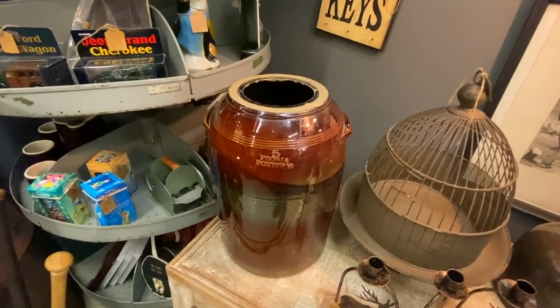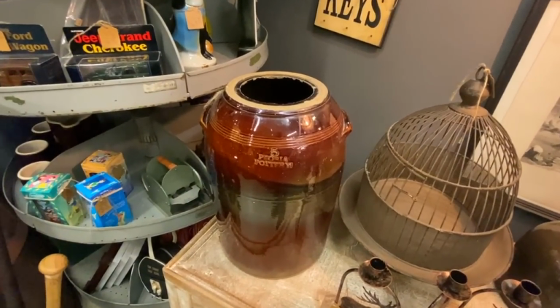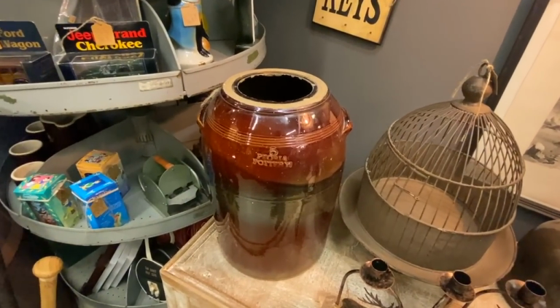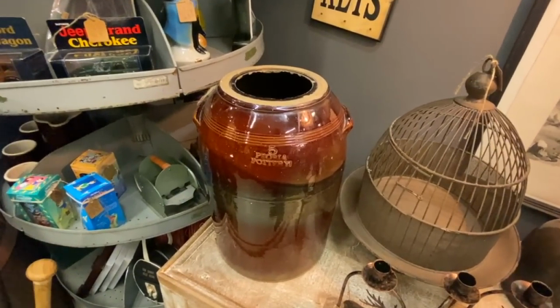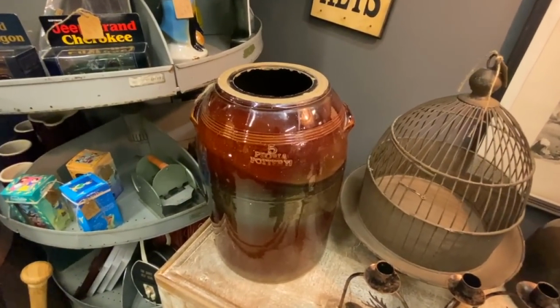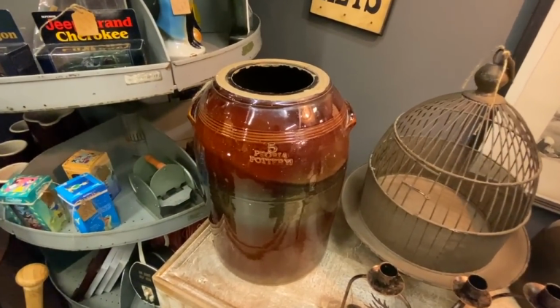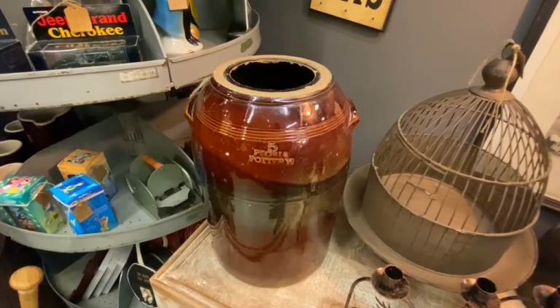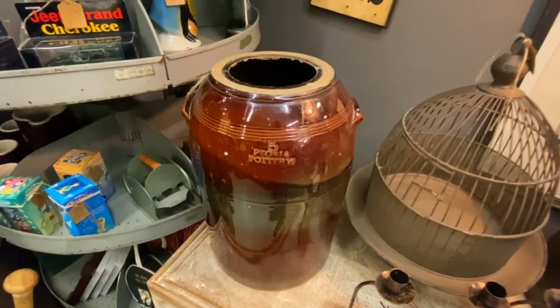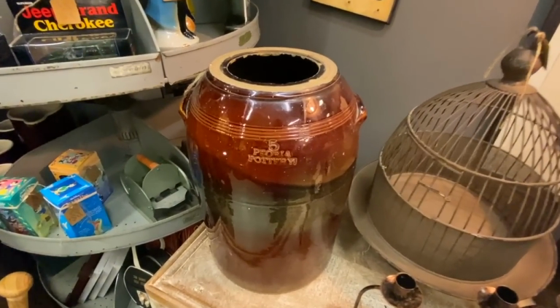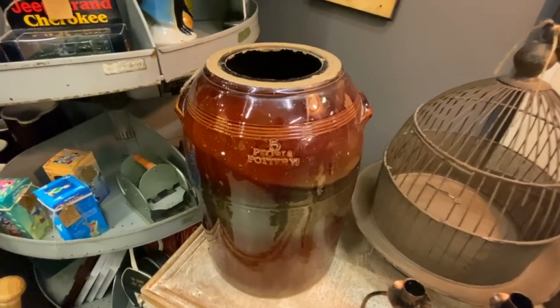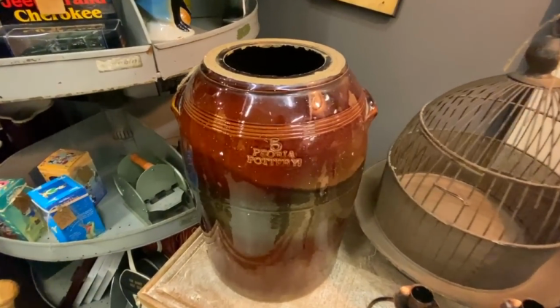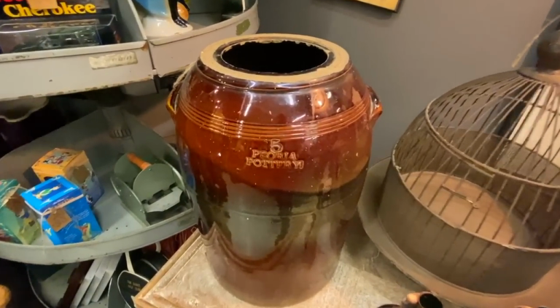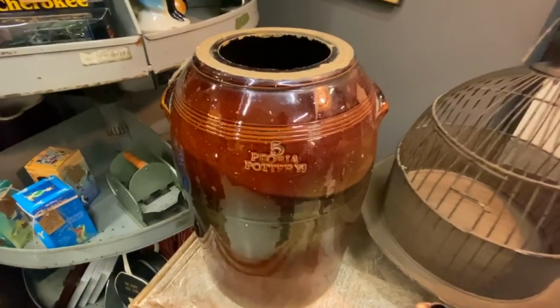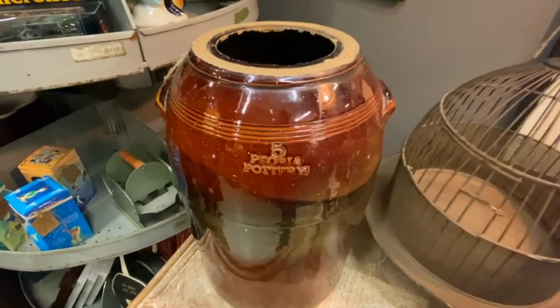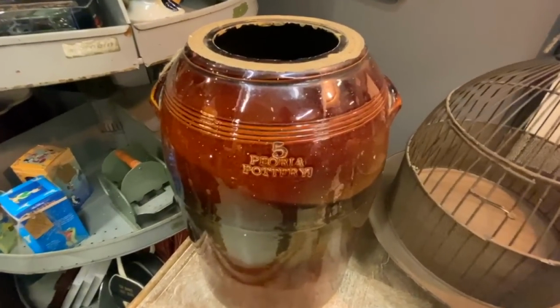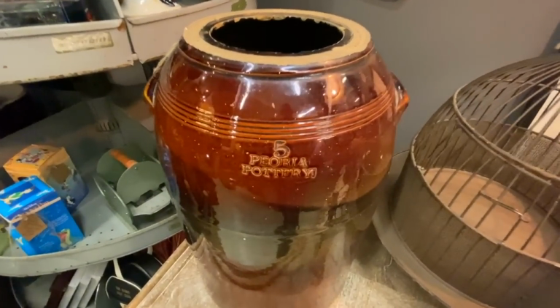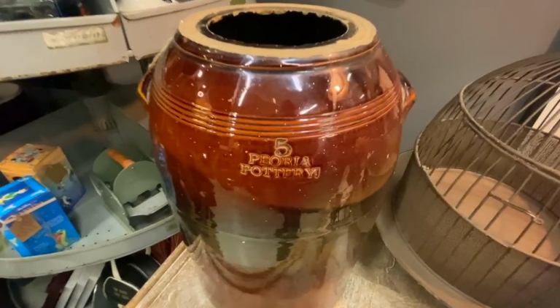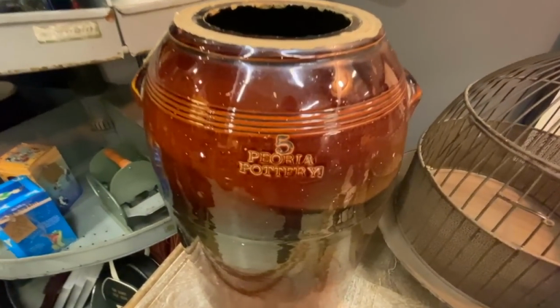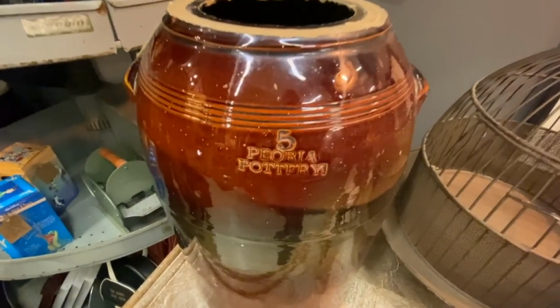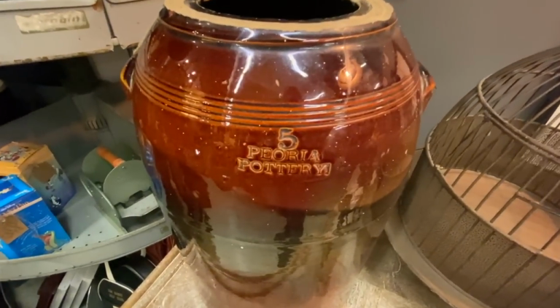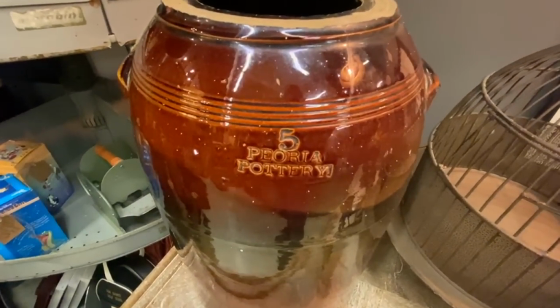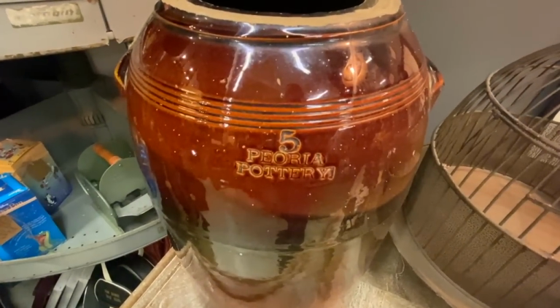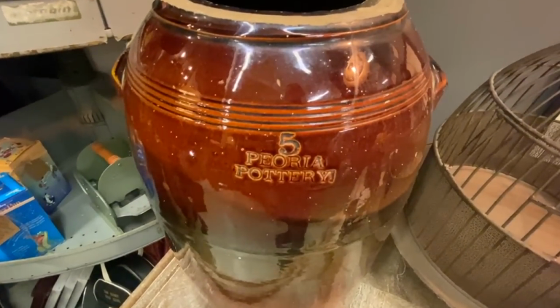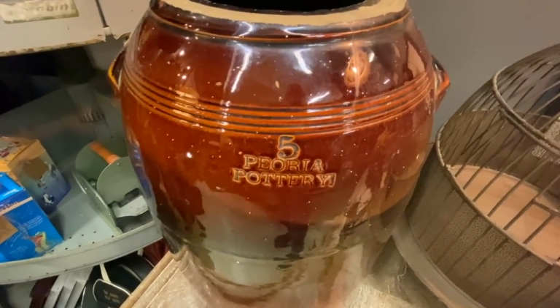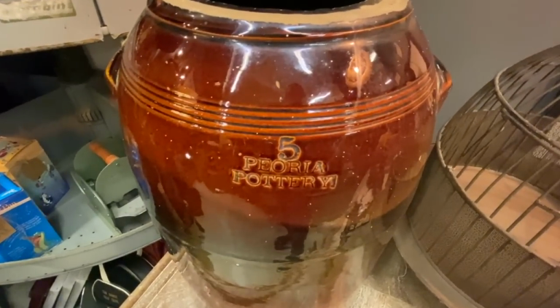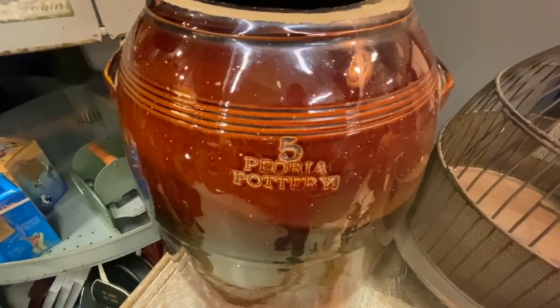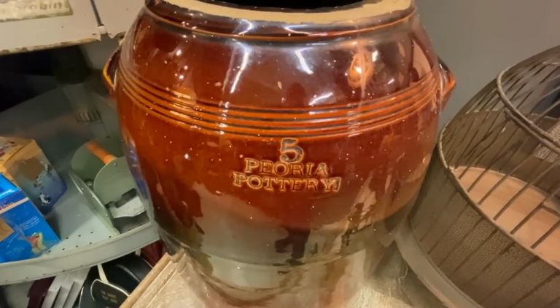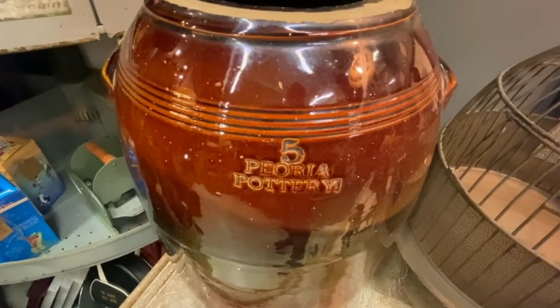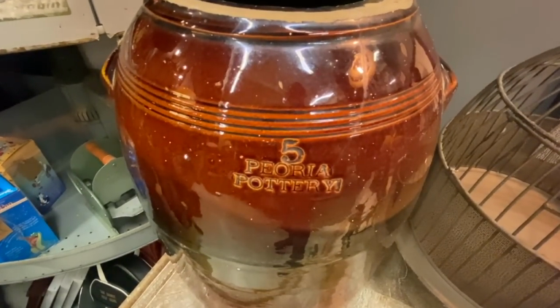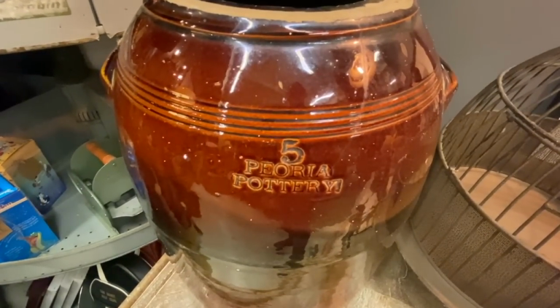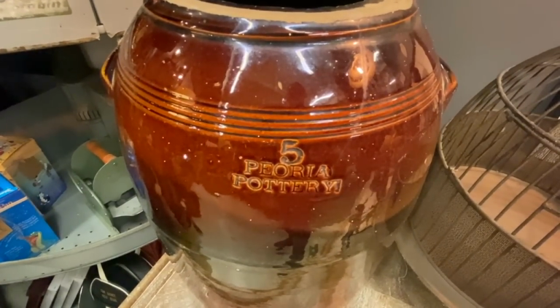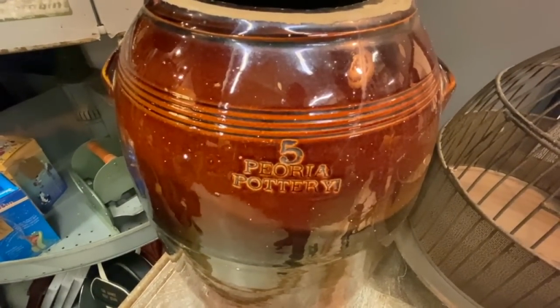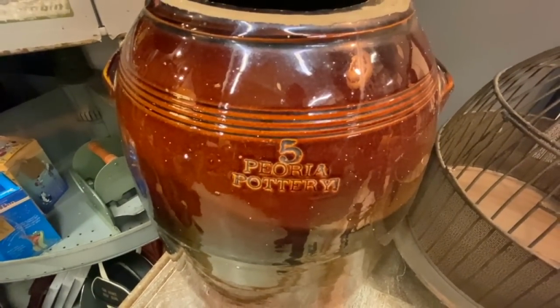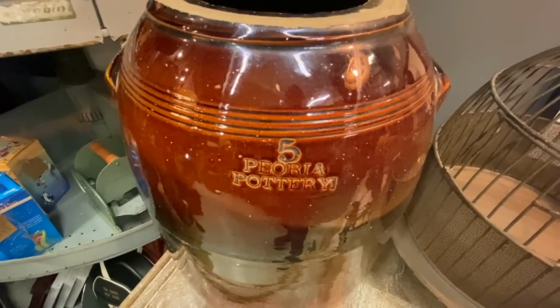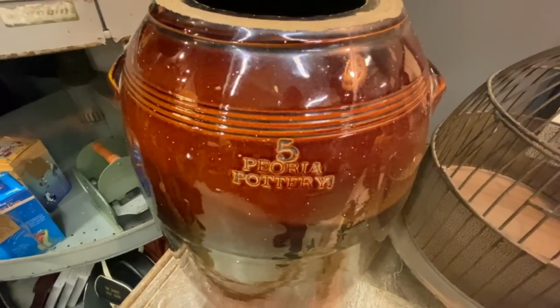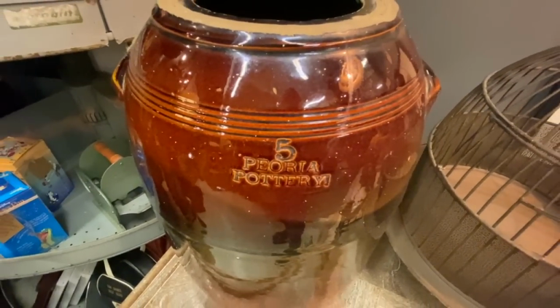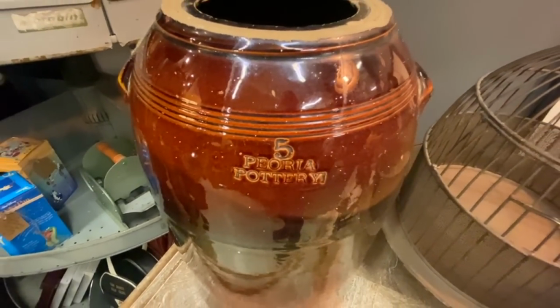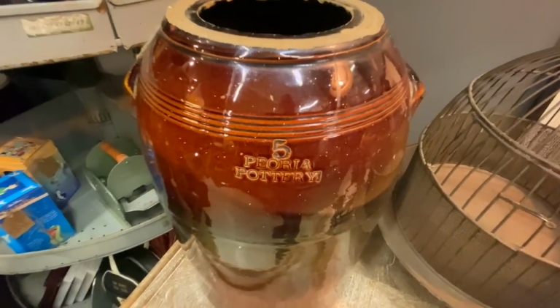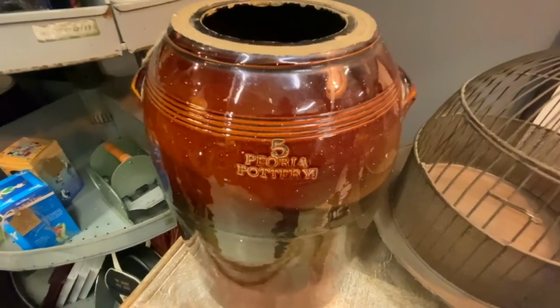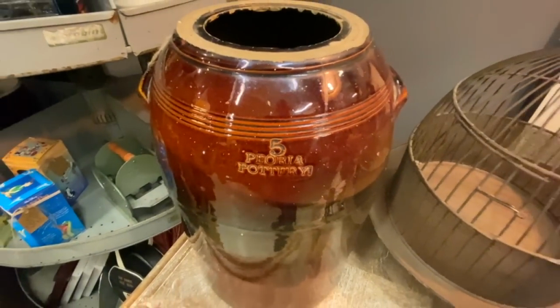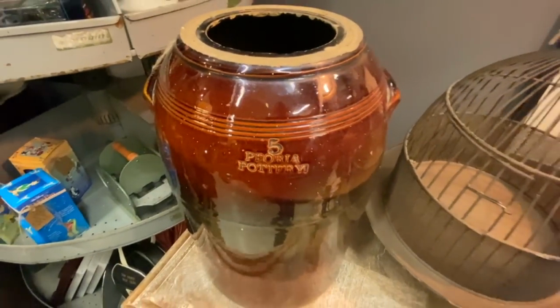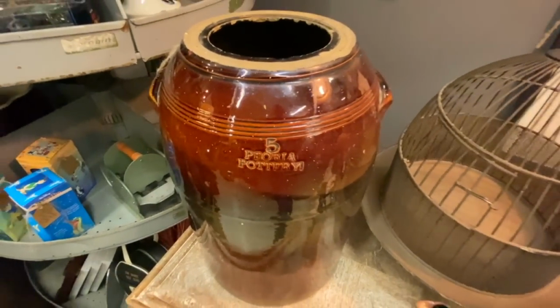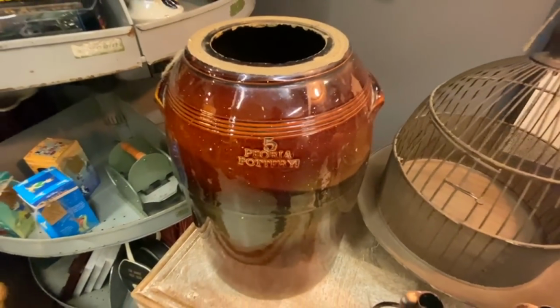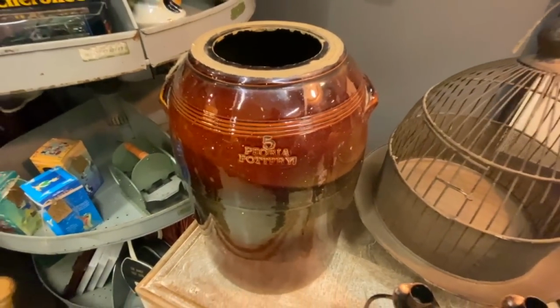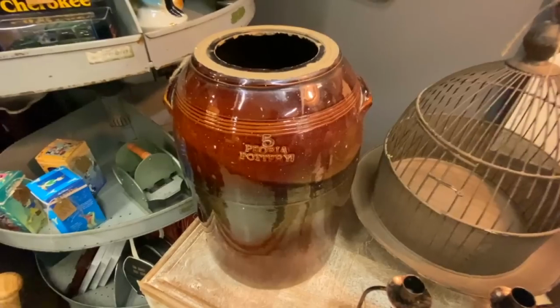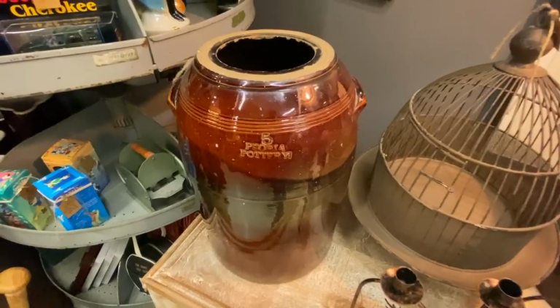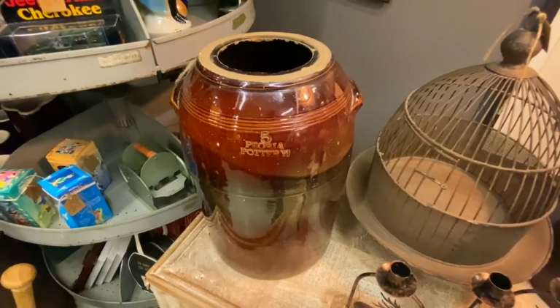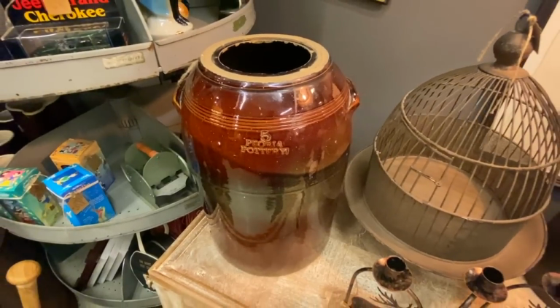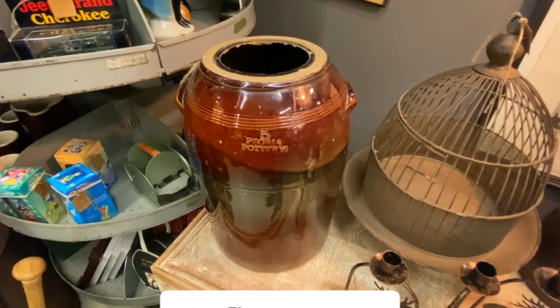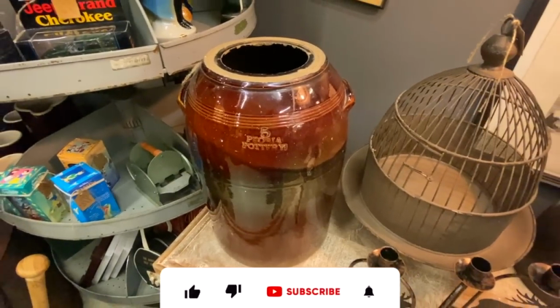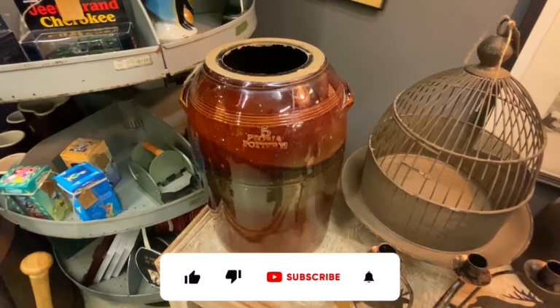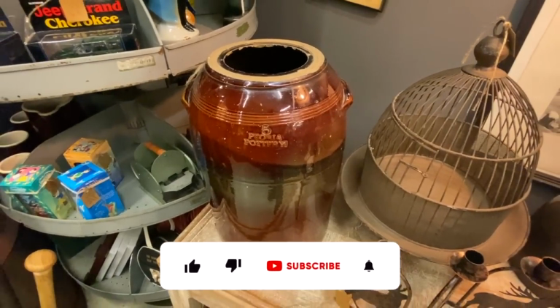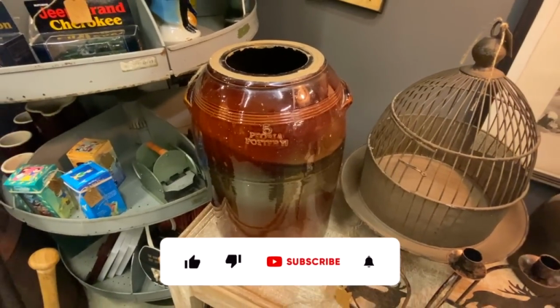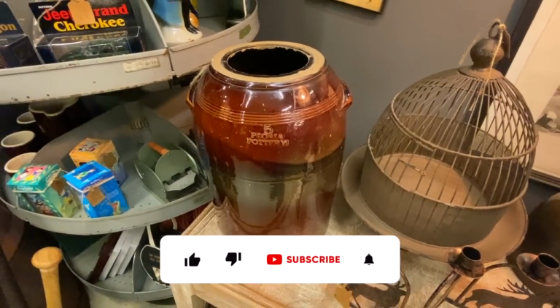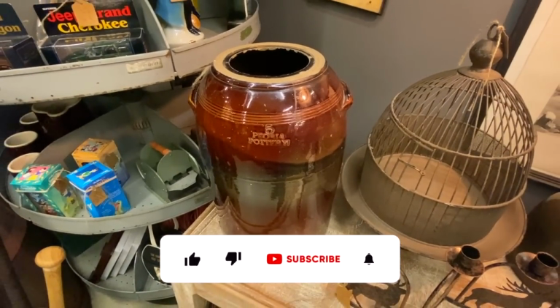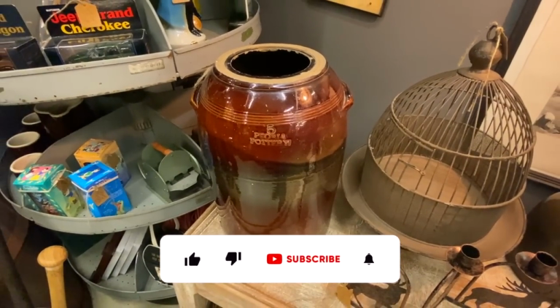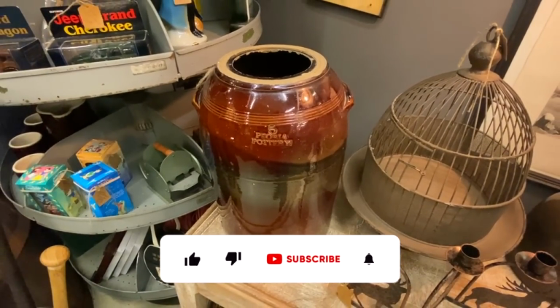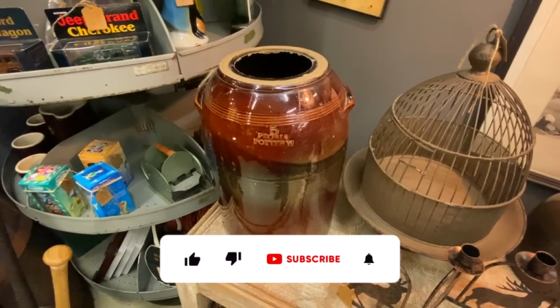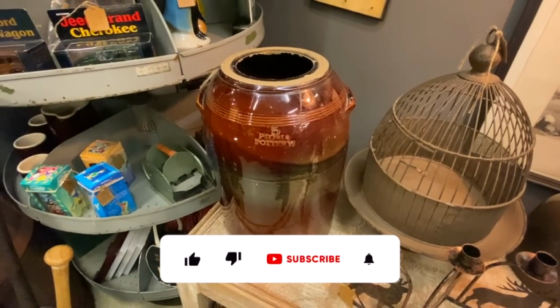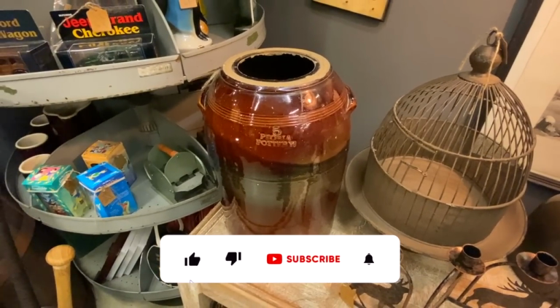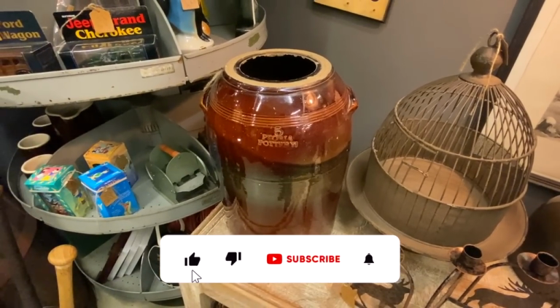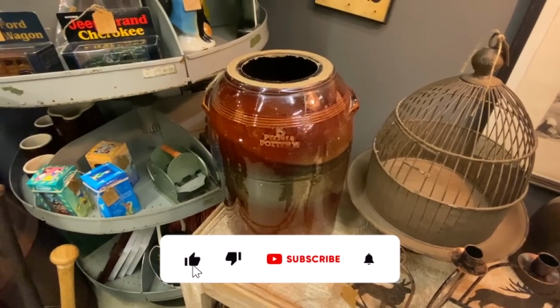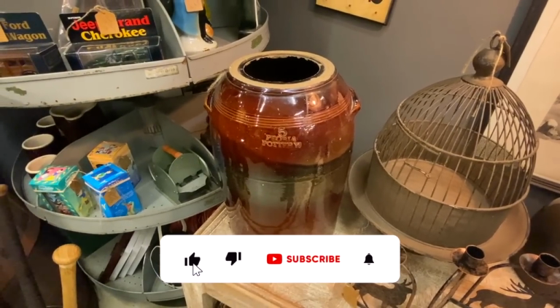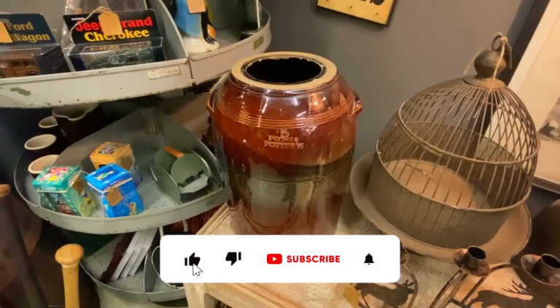Peoria pottery. This is quite old, about 1910. It would have been a churn — it's missing the top, however.